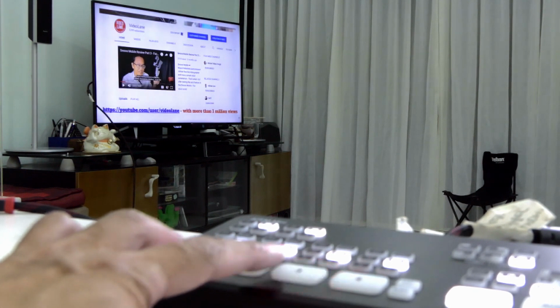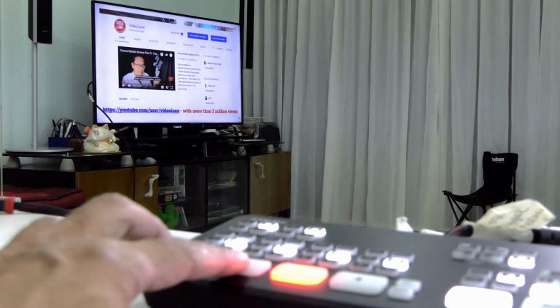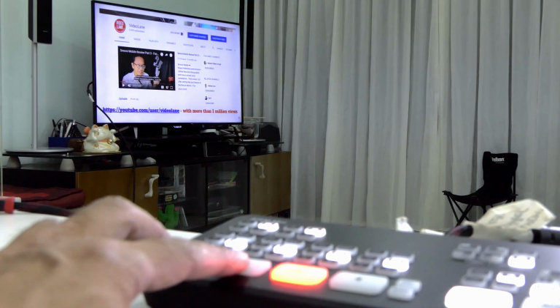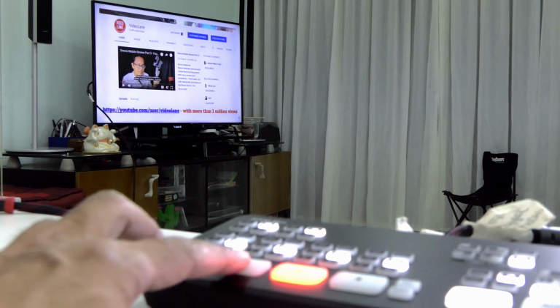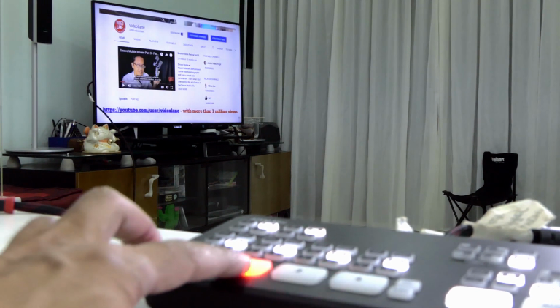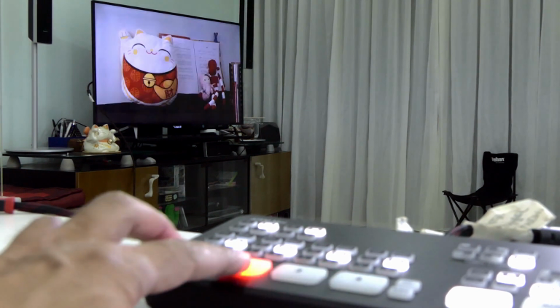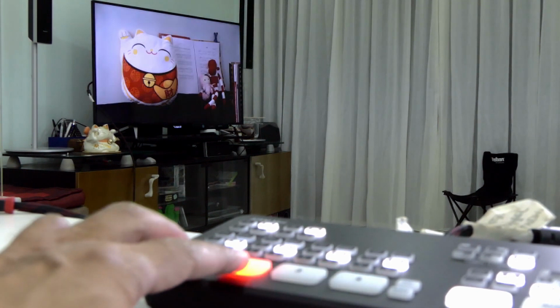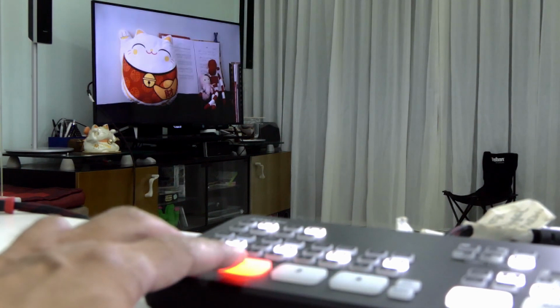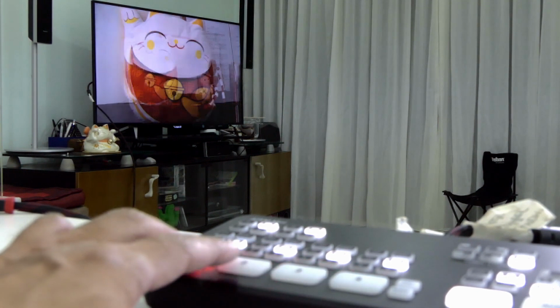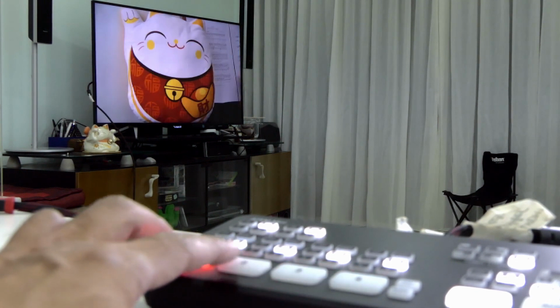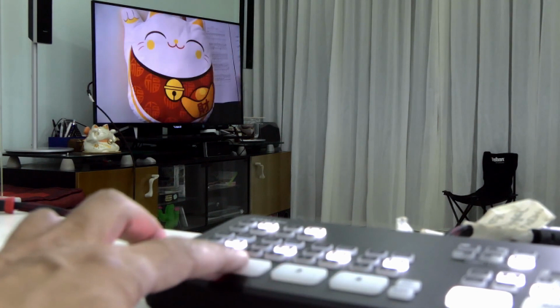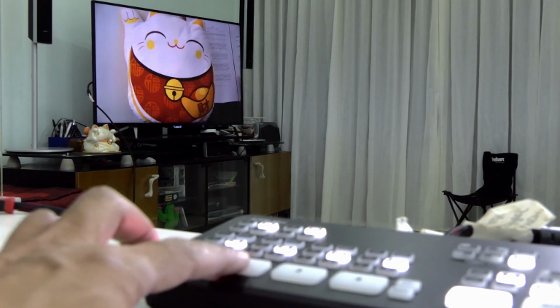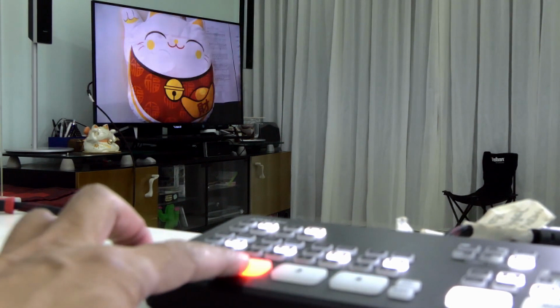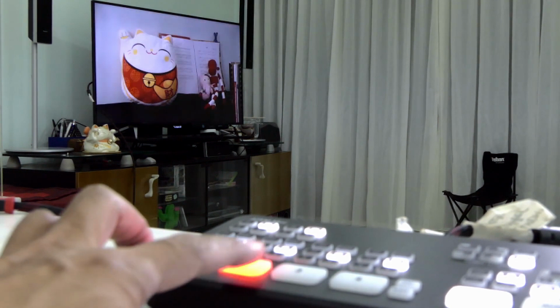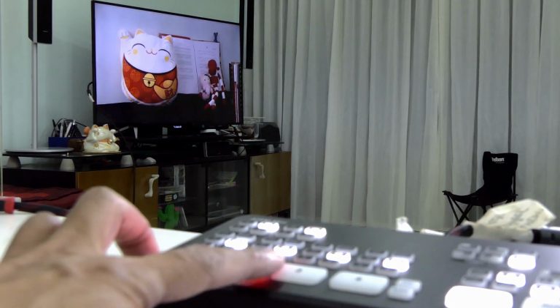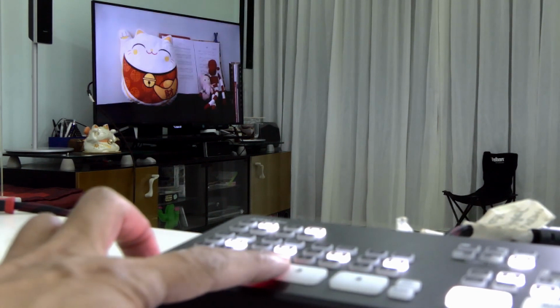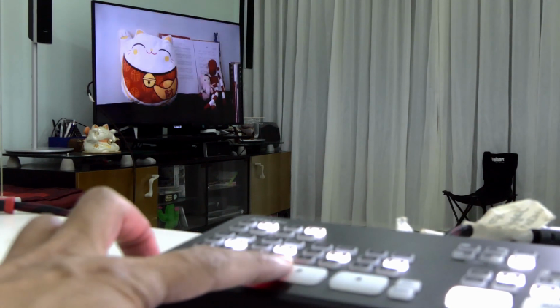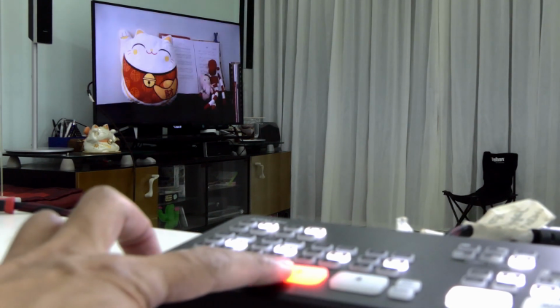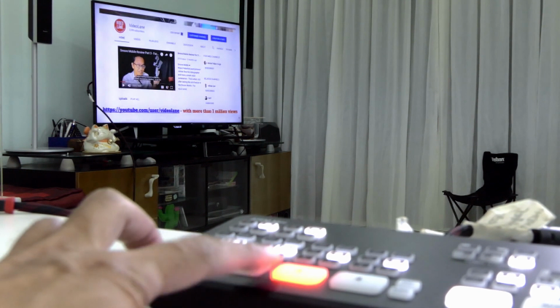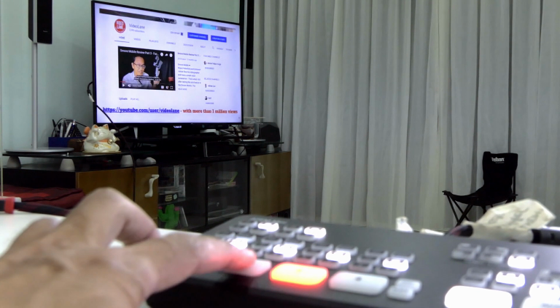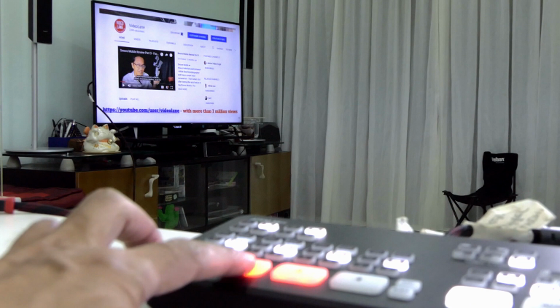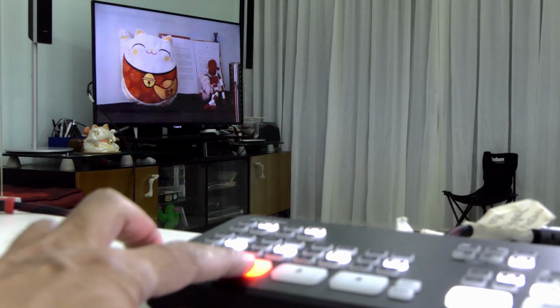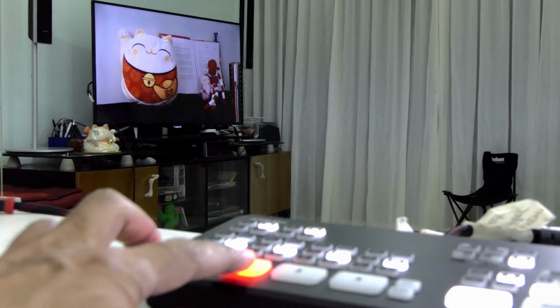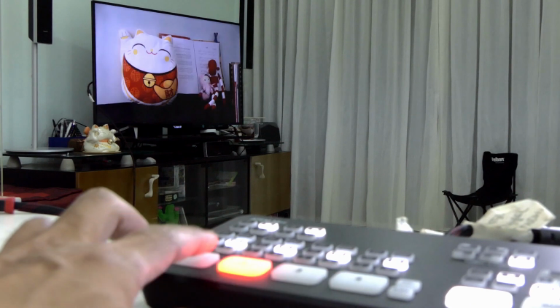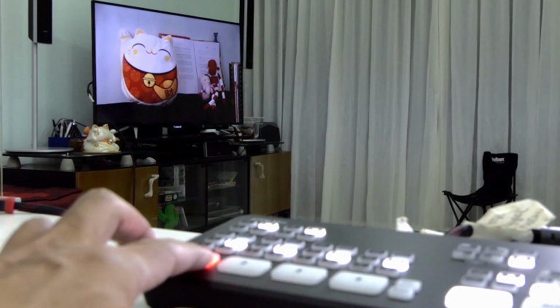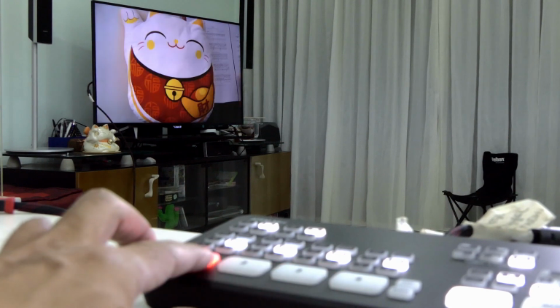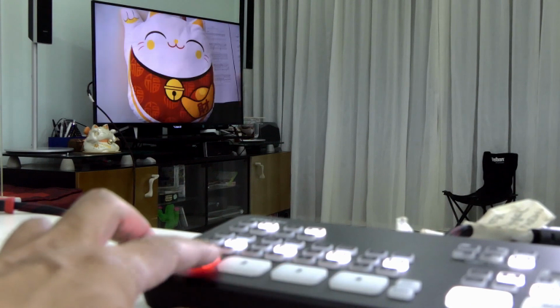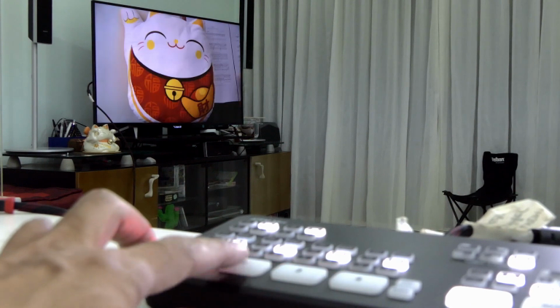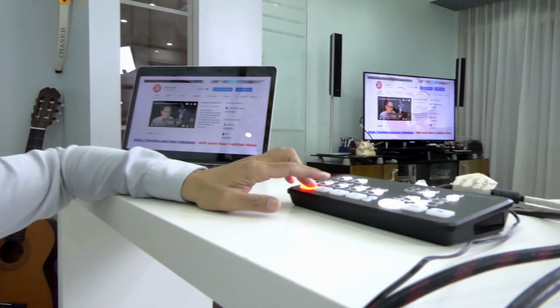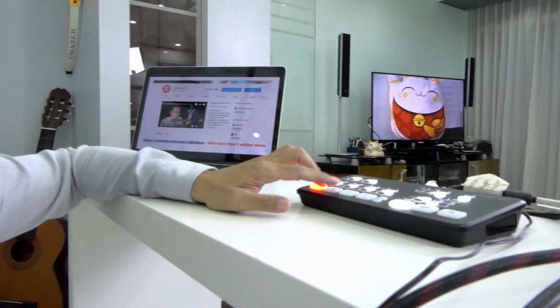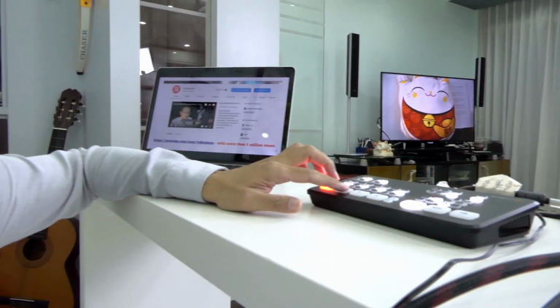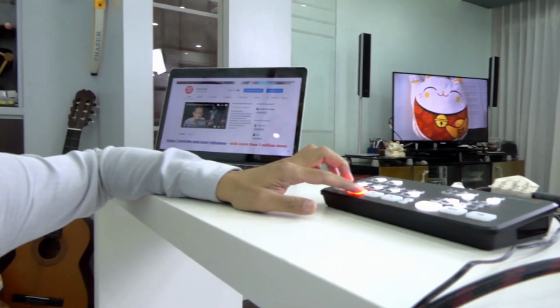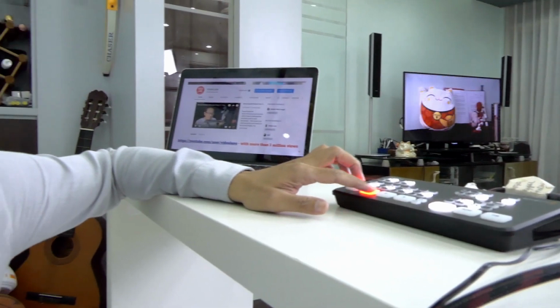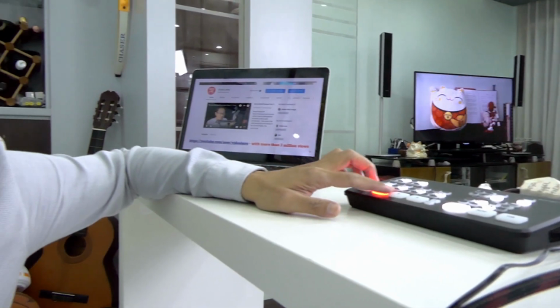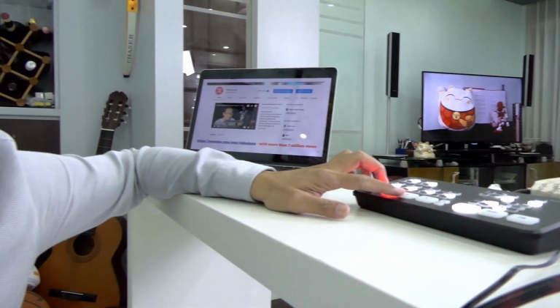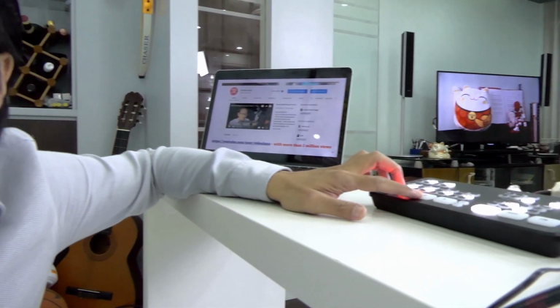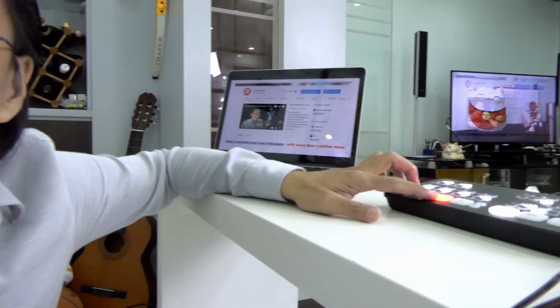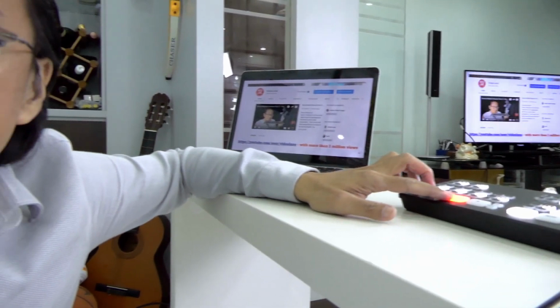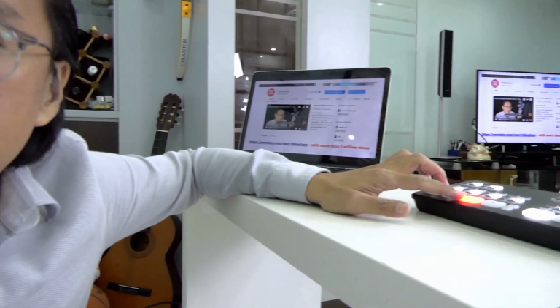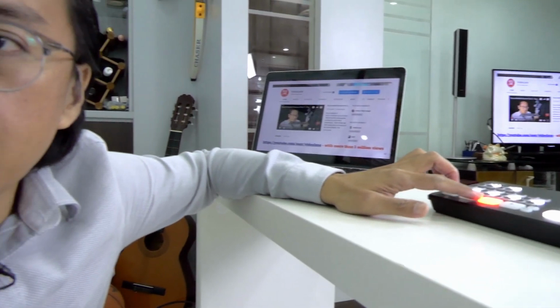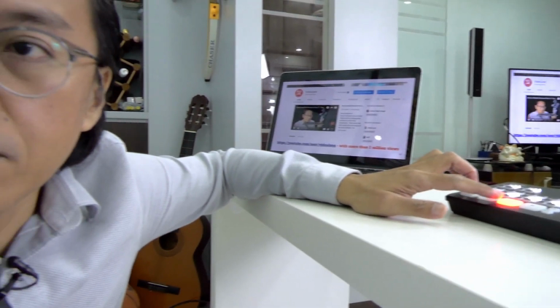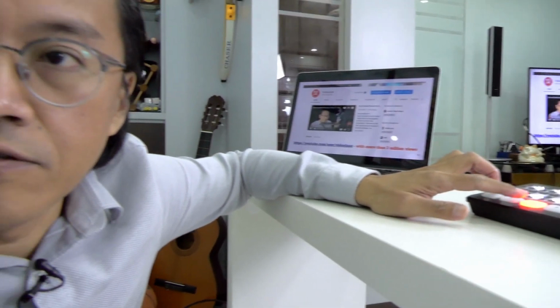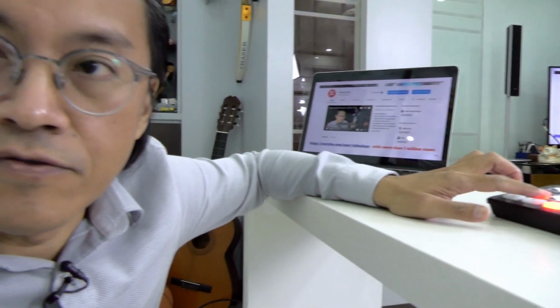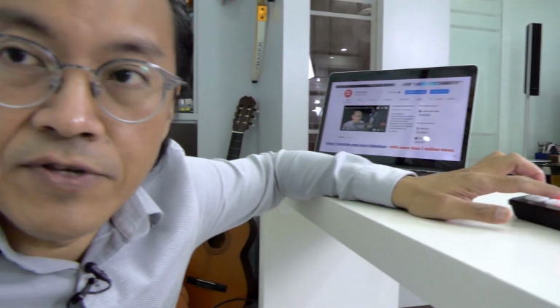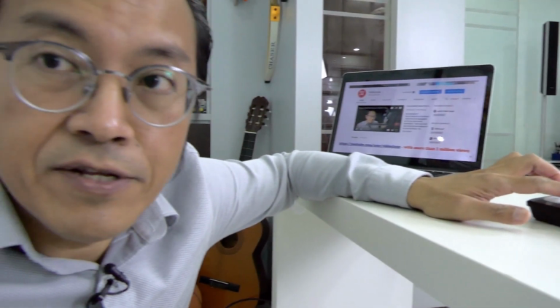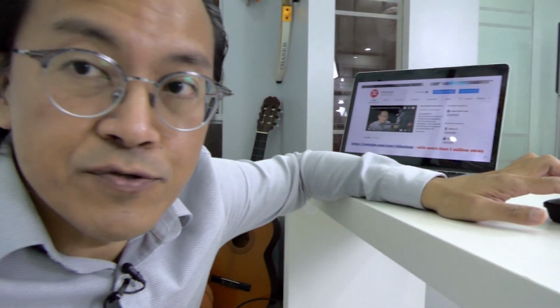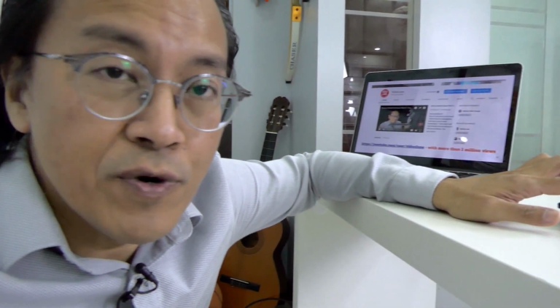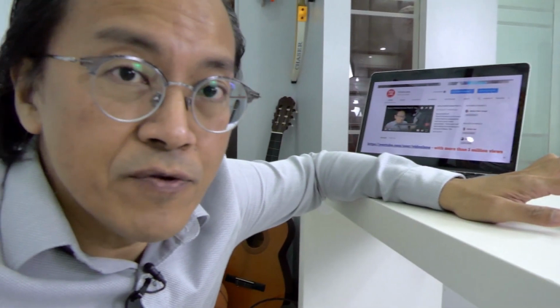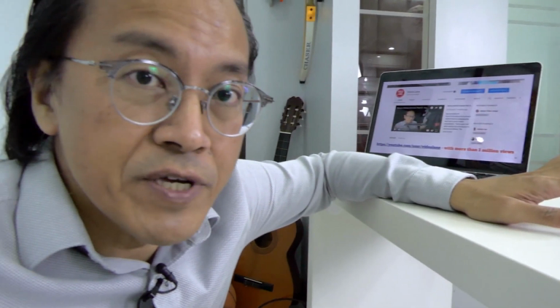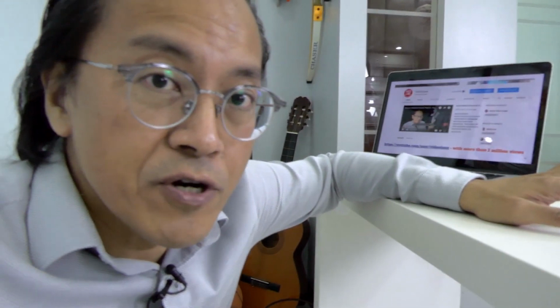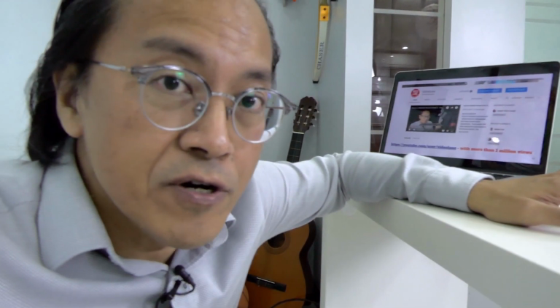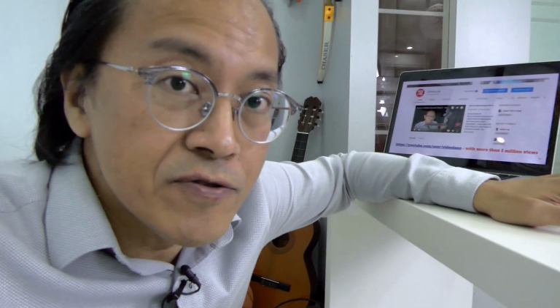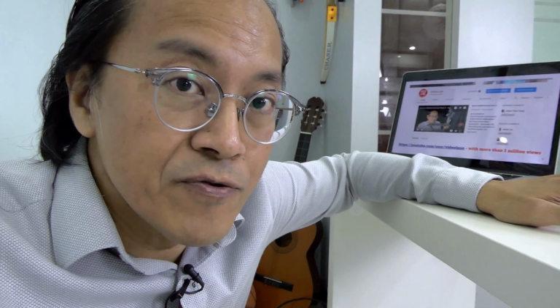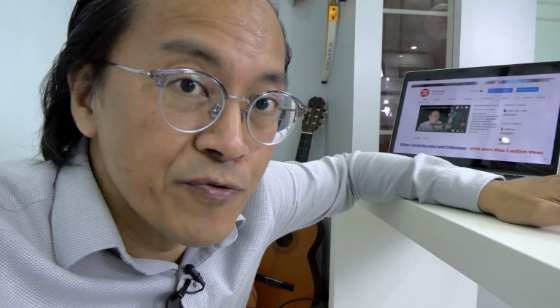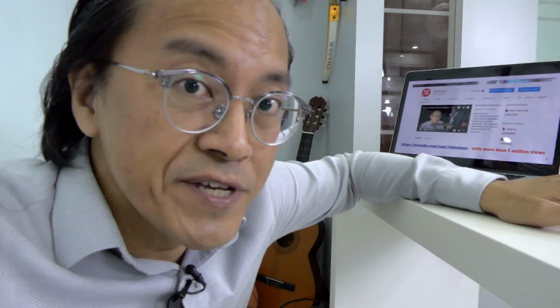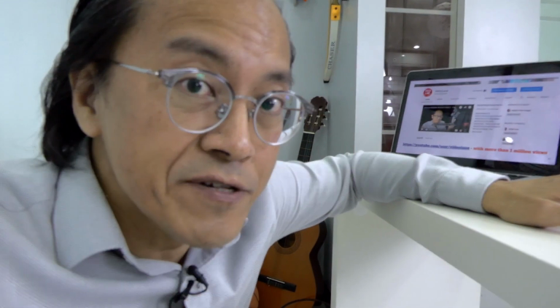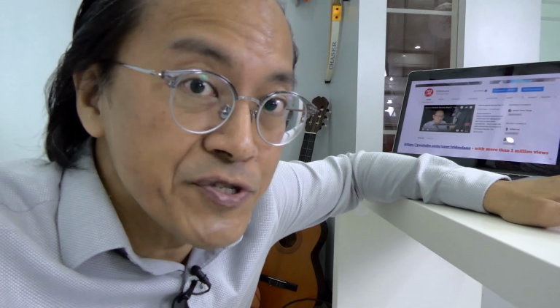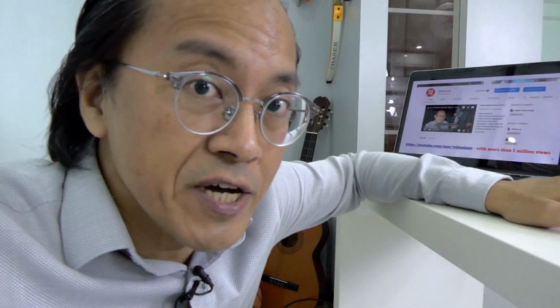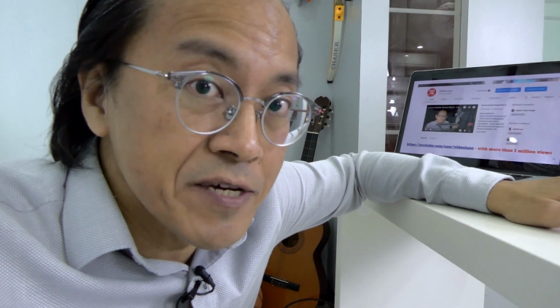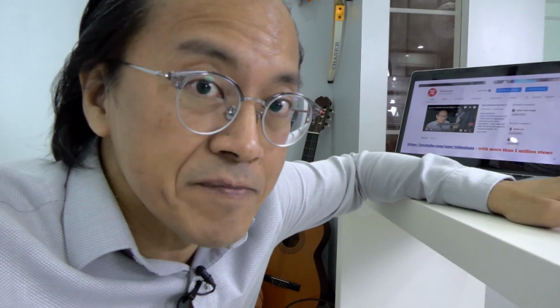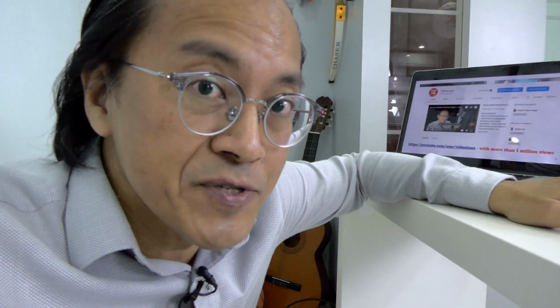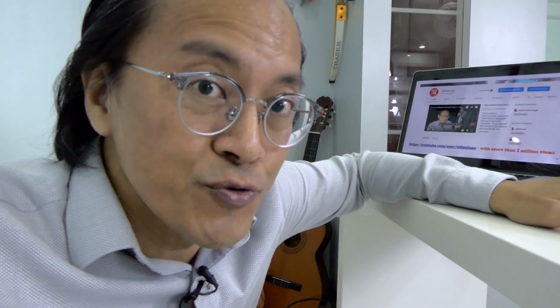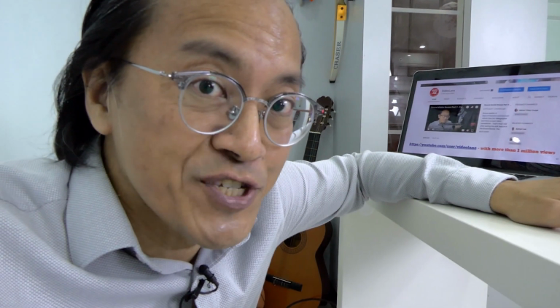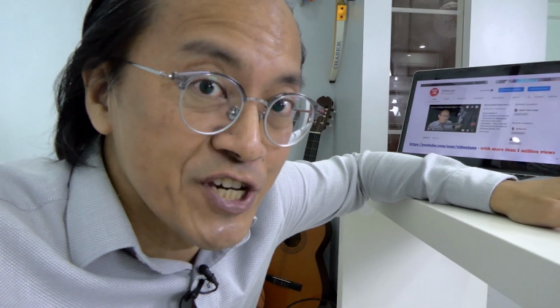As you can see, the switching is instantaneous — no delay. That is what we call real-time switching.